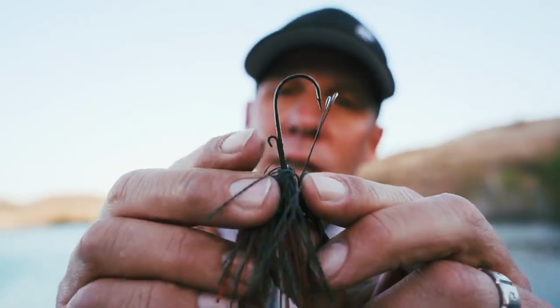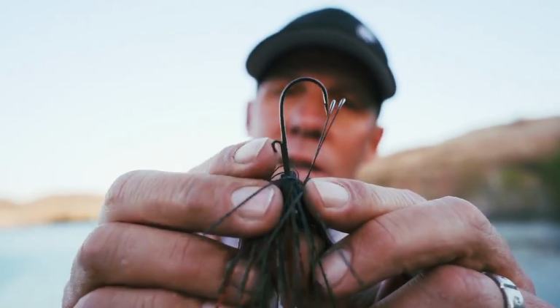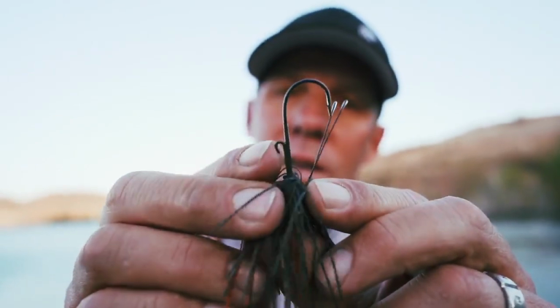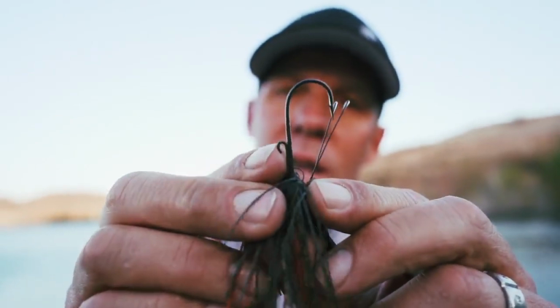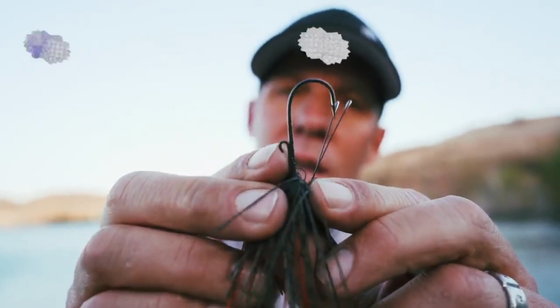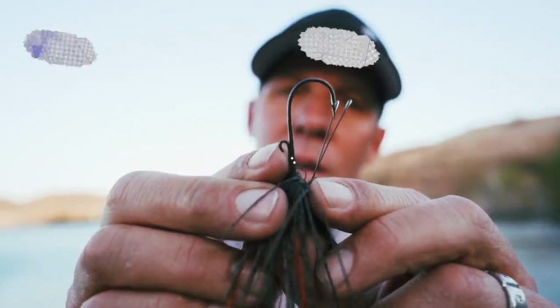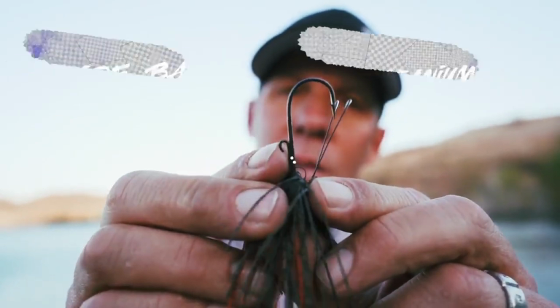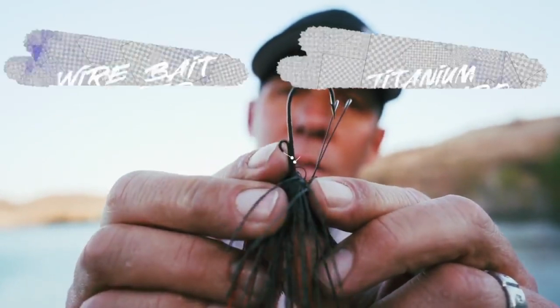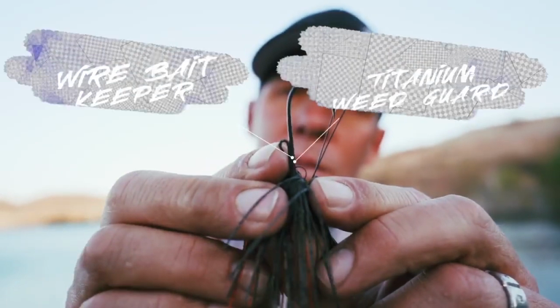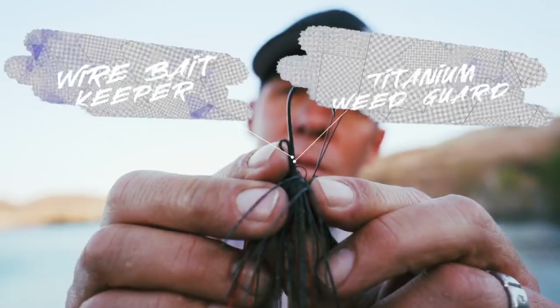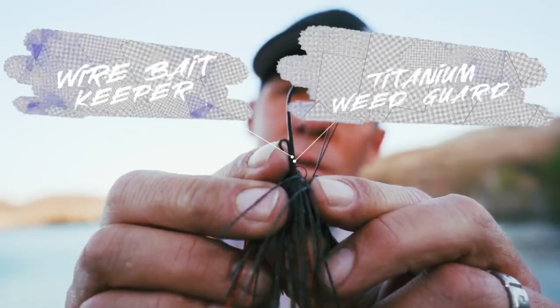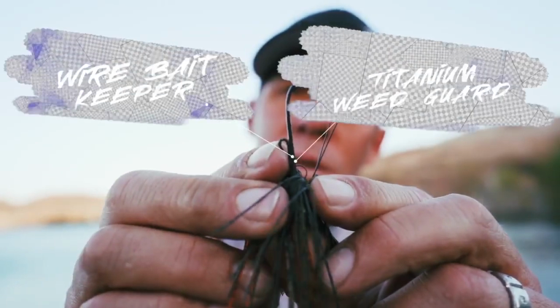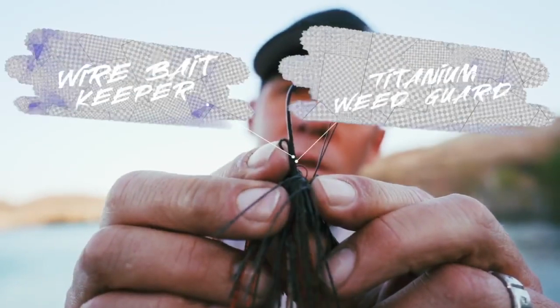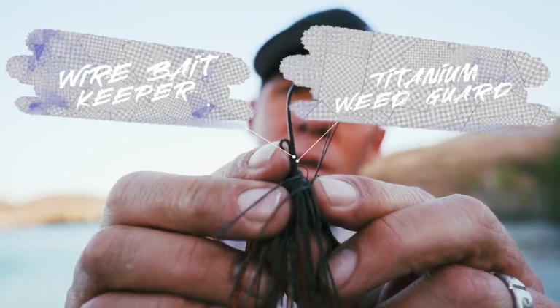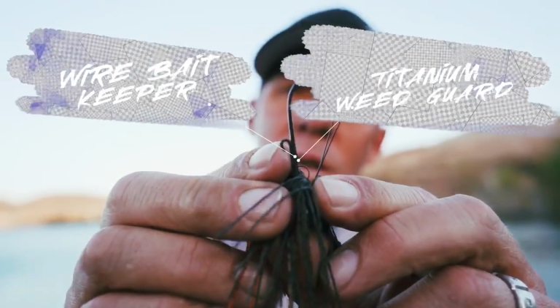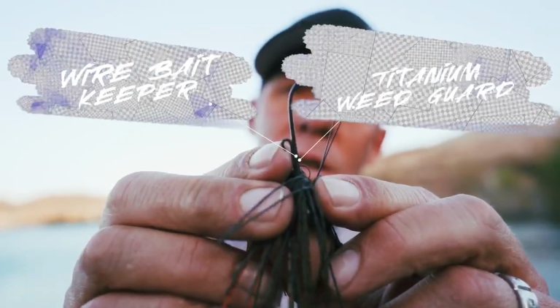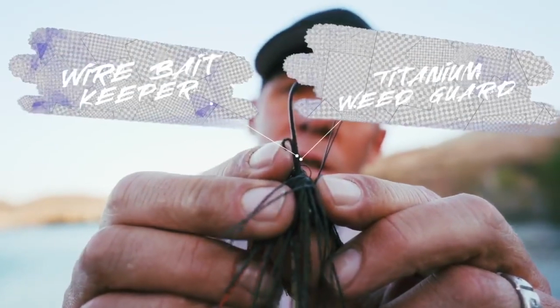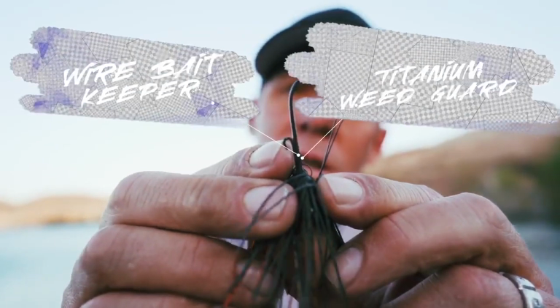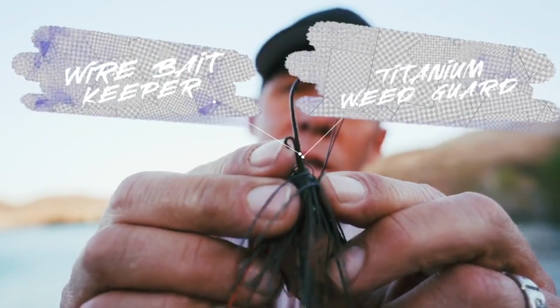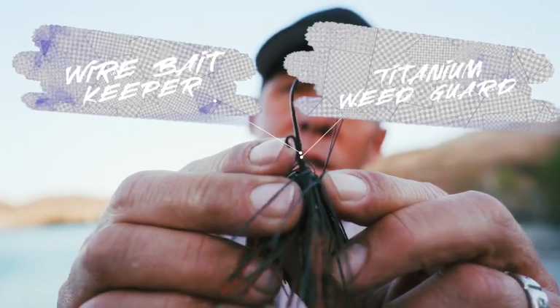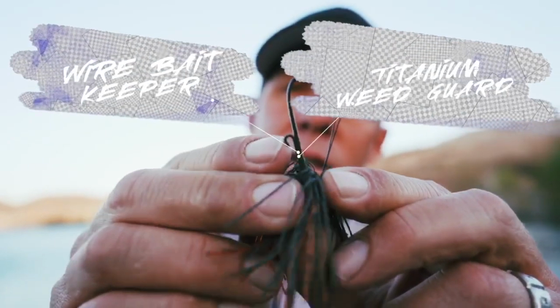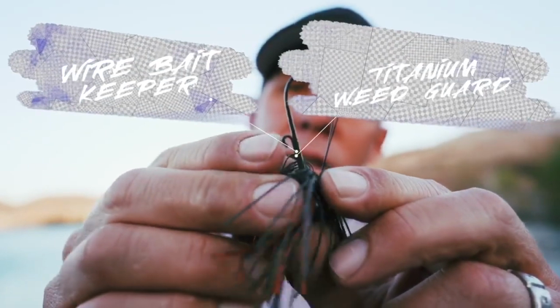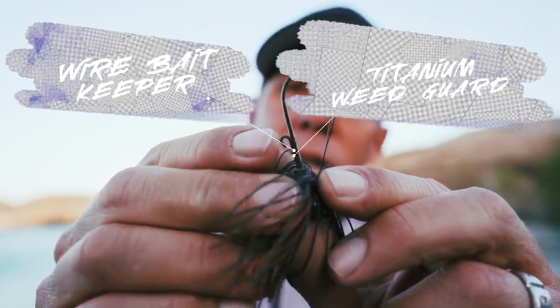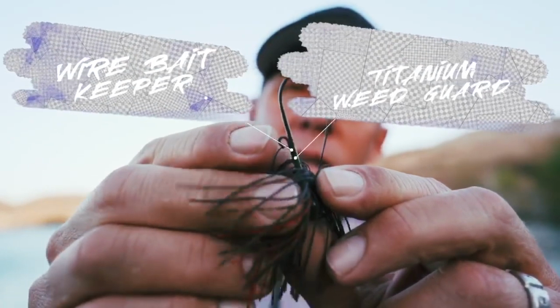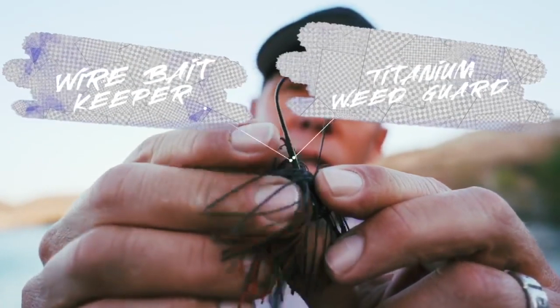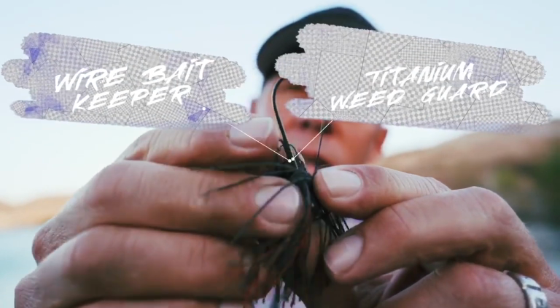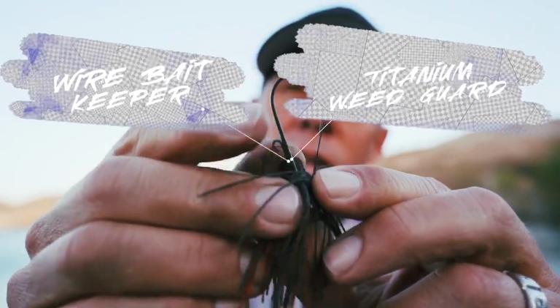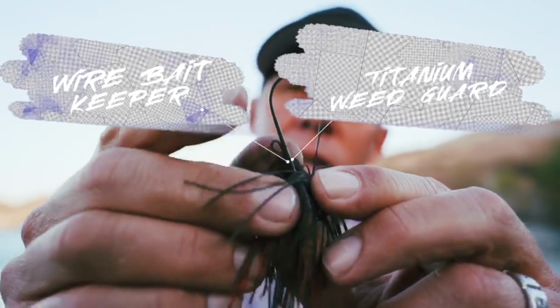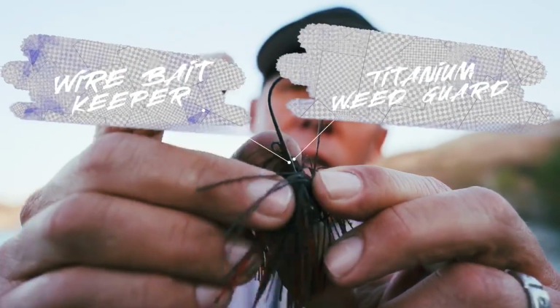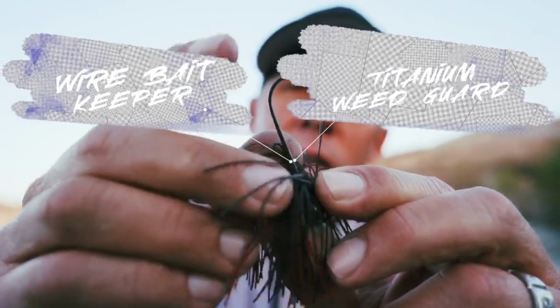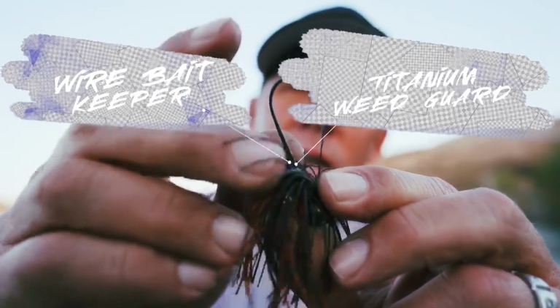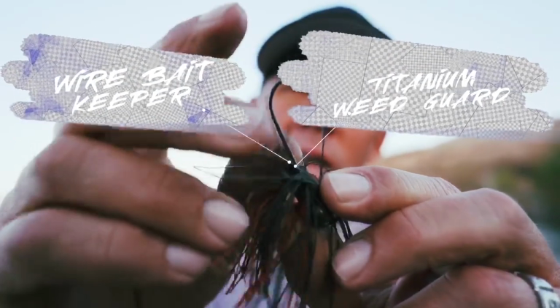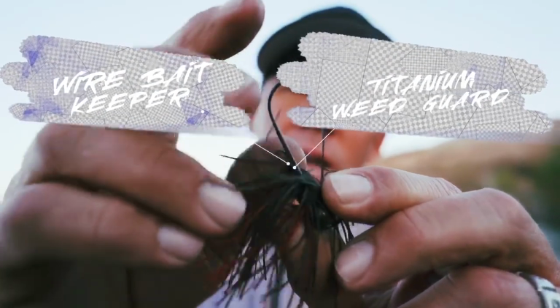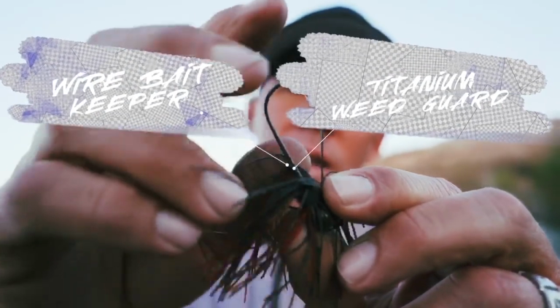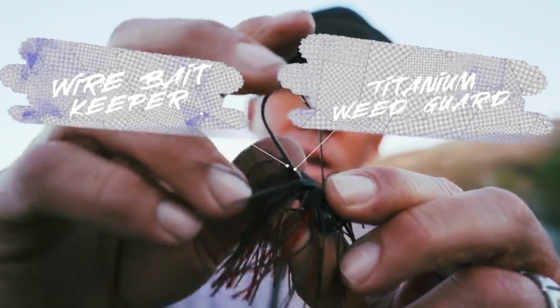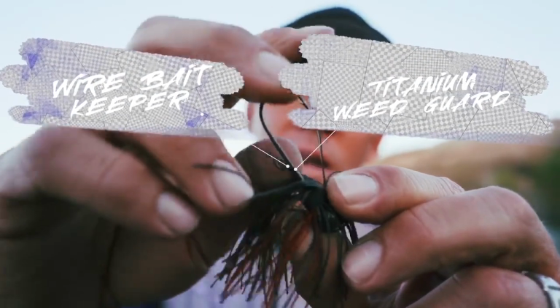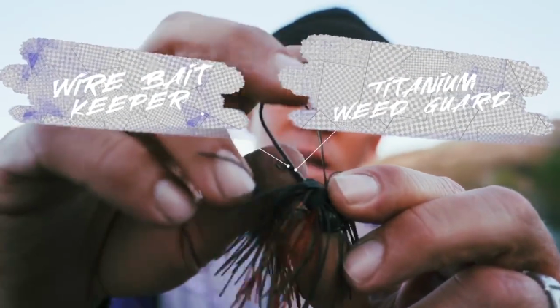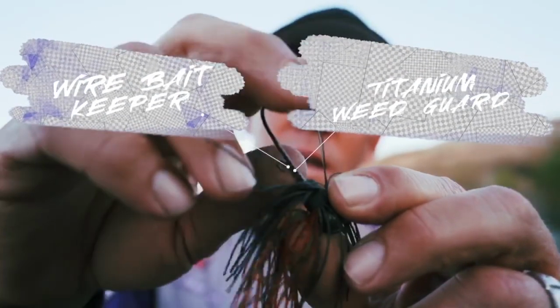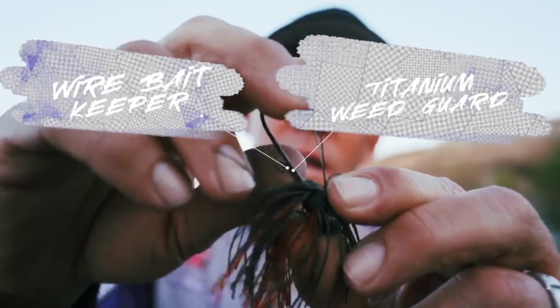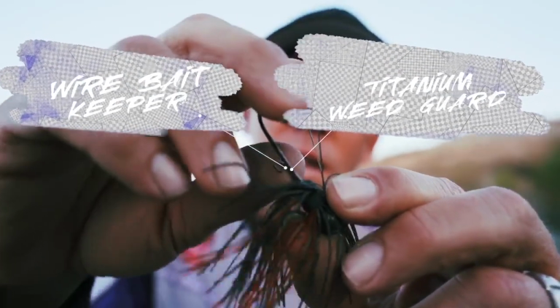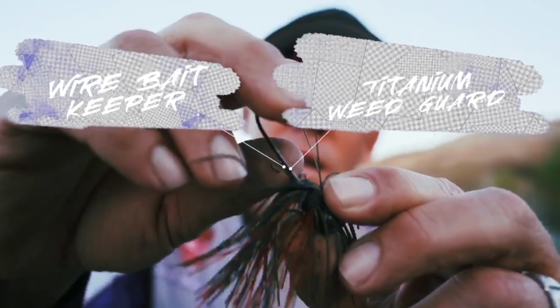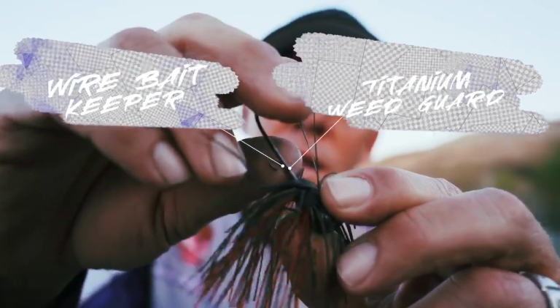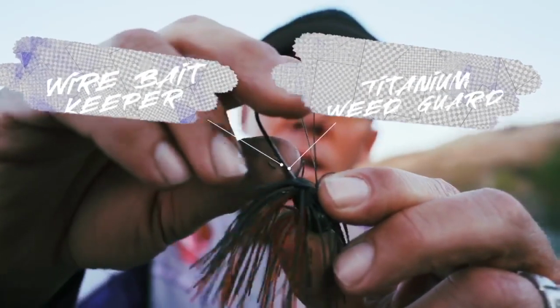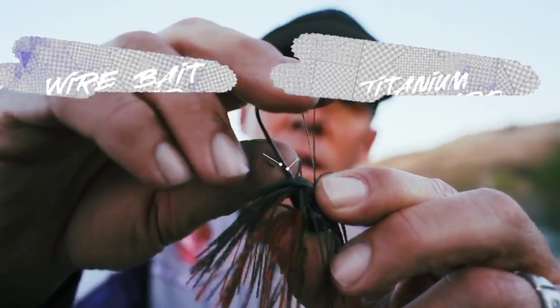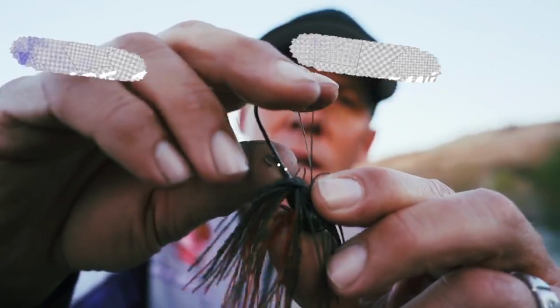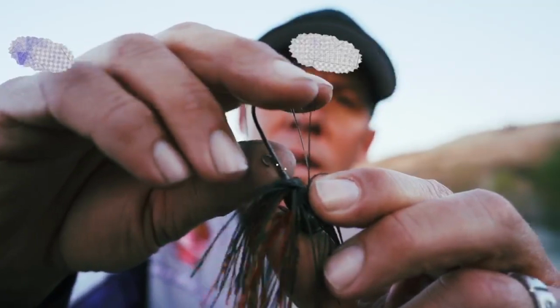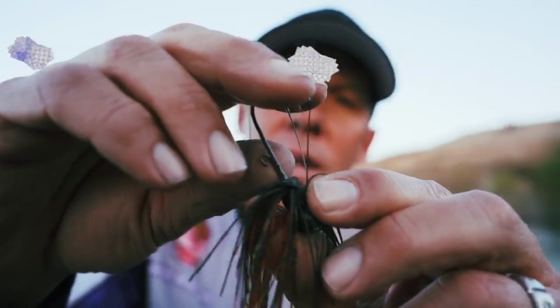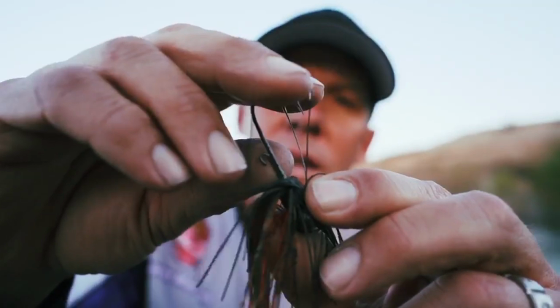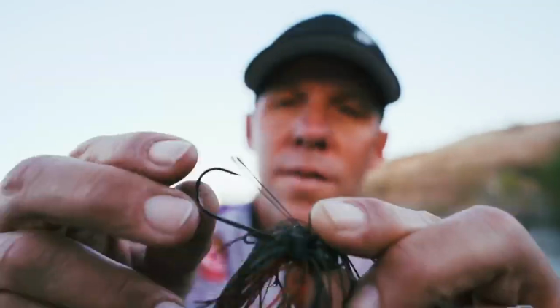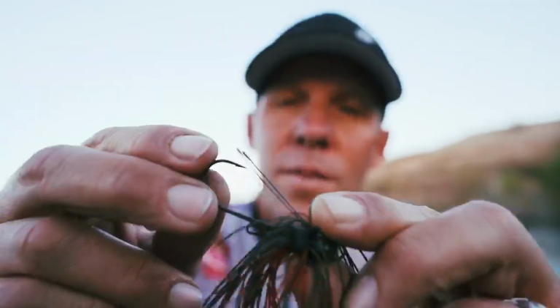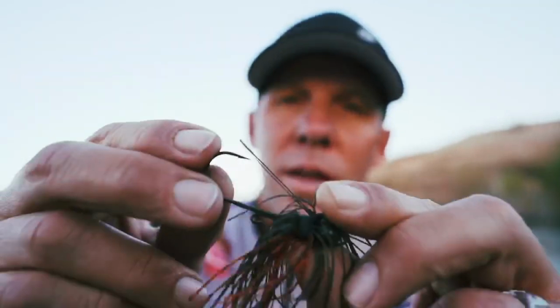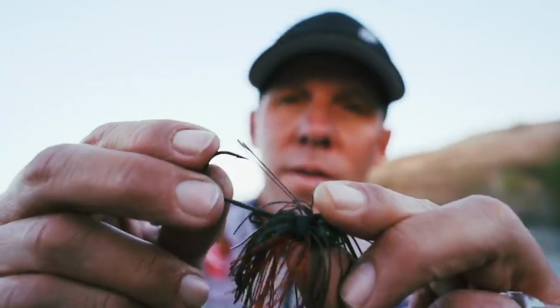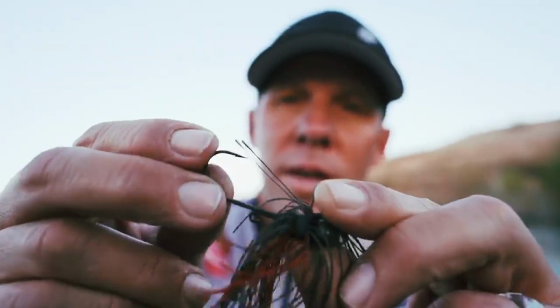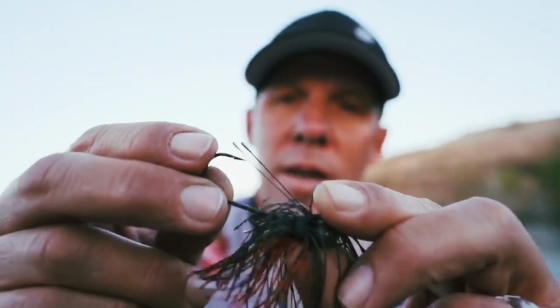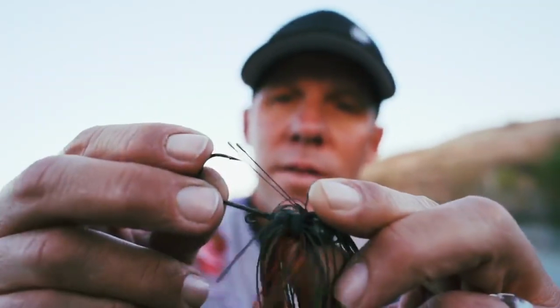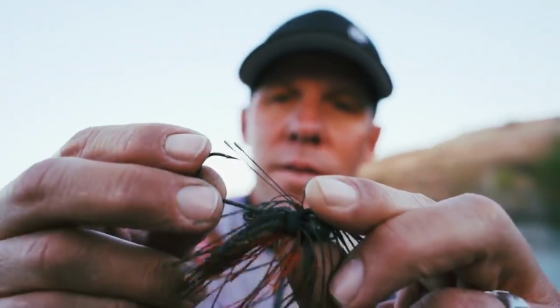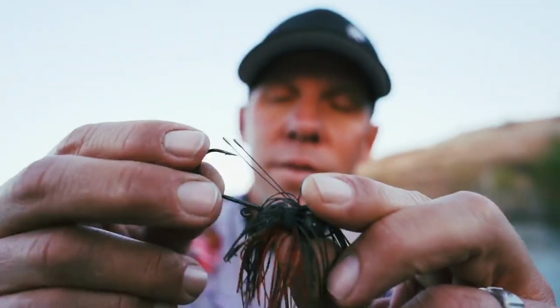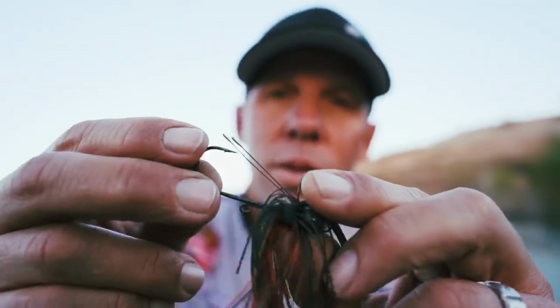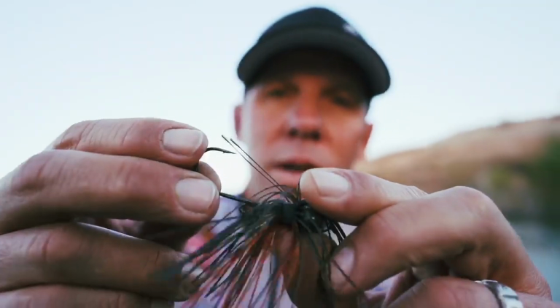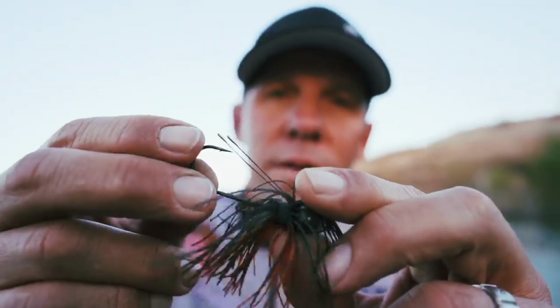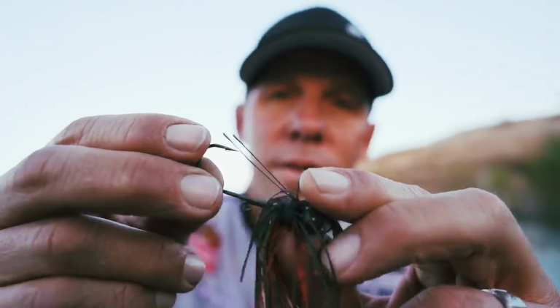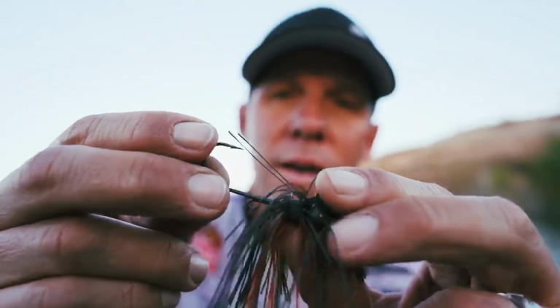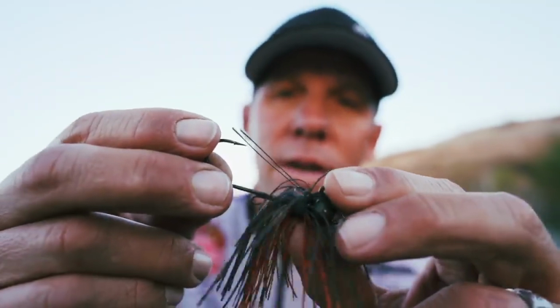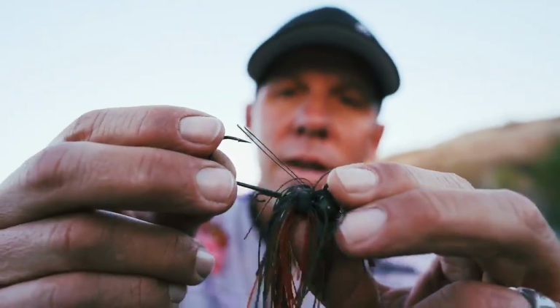It's got a good keeper on it. Titanium weed guards. This is a 5-0 — it comes in 3 hook sizes: 3-0, 4-0, and 5-0.